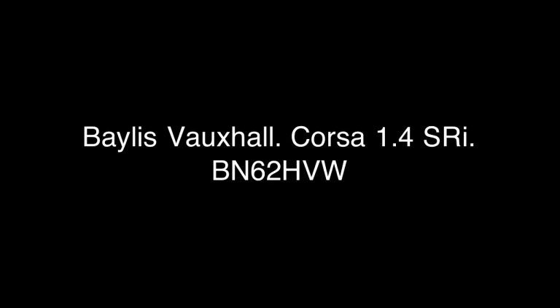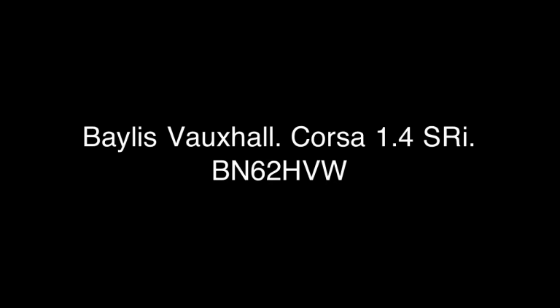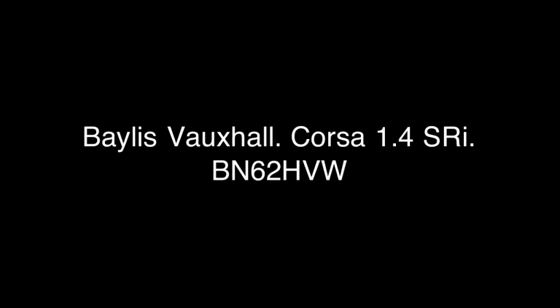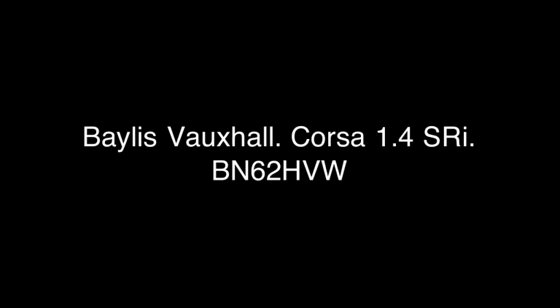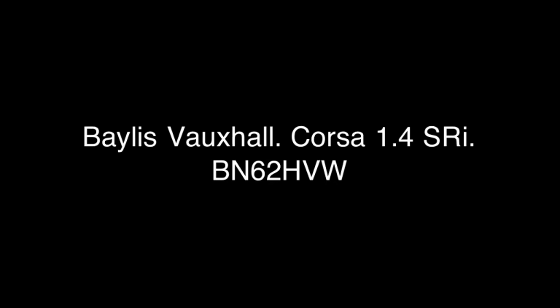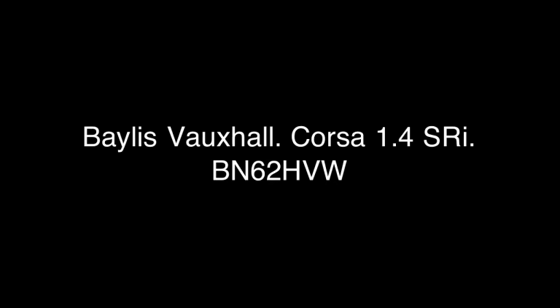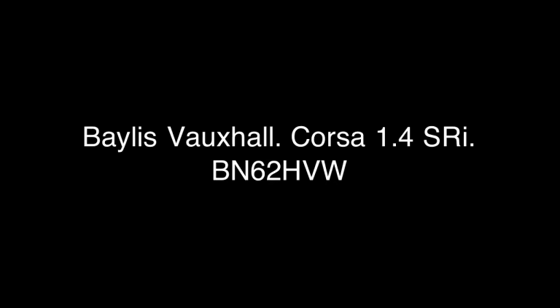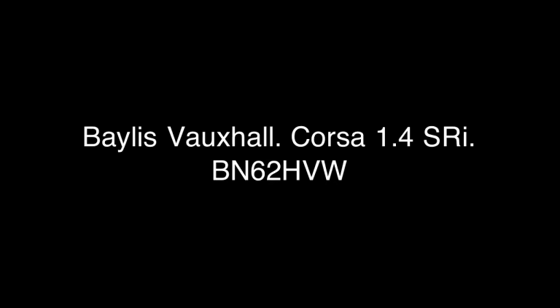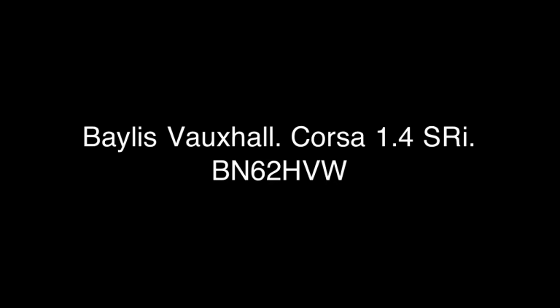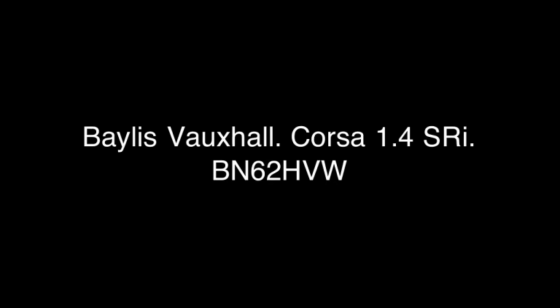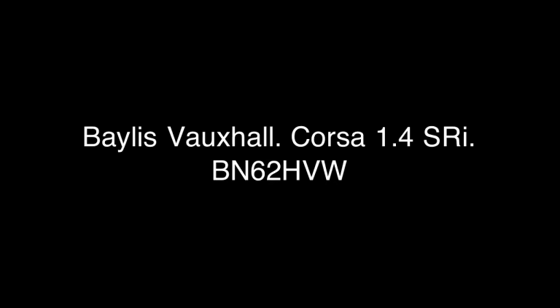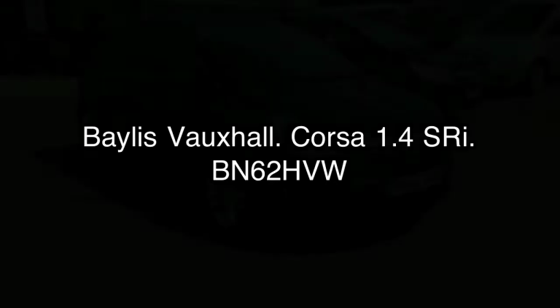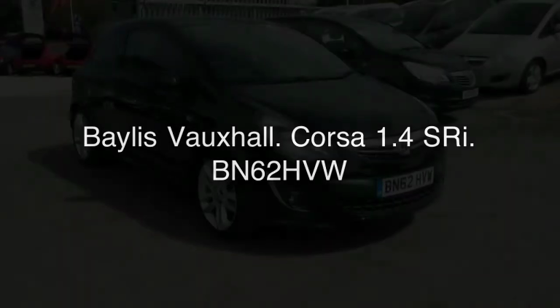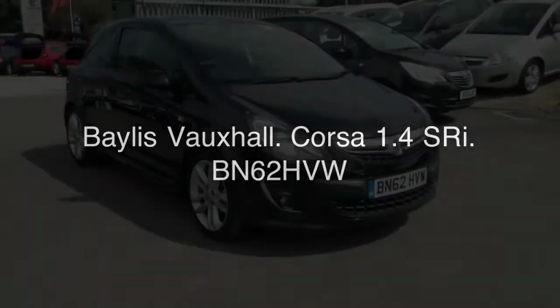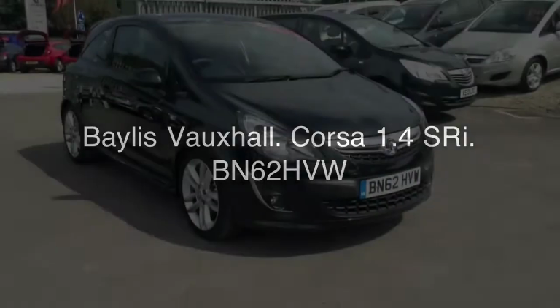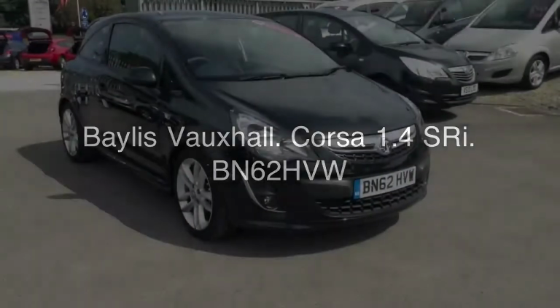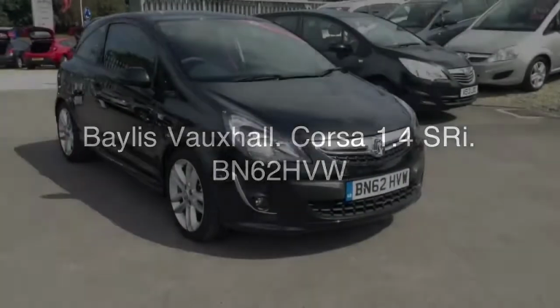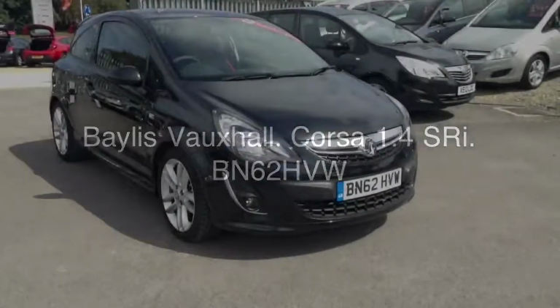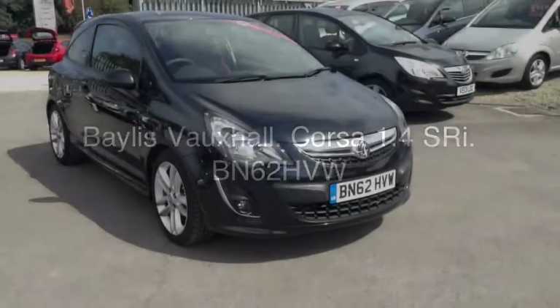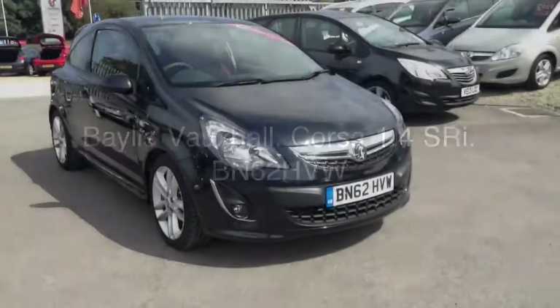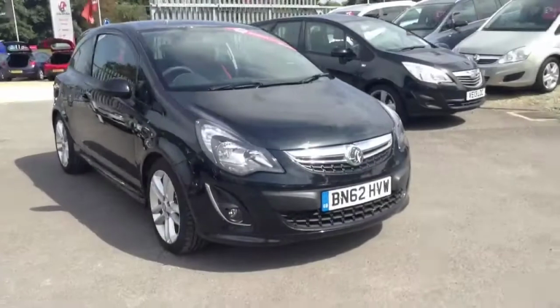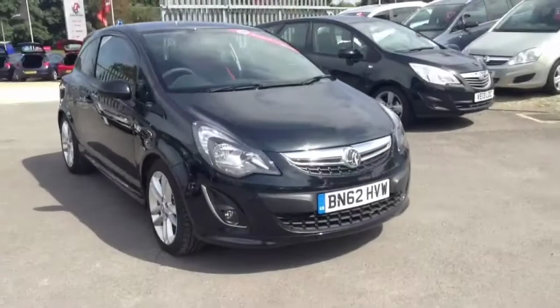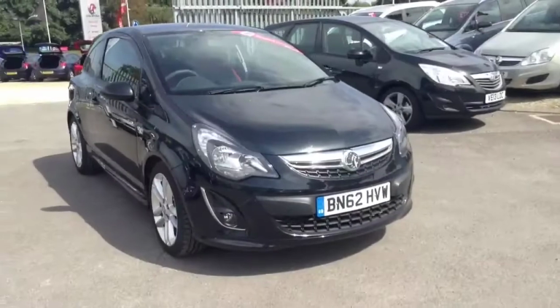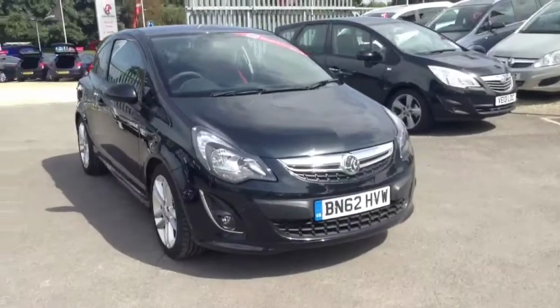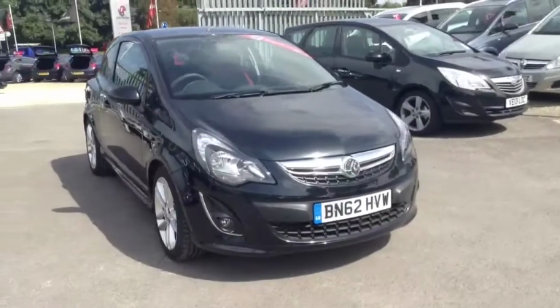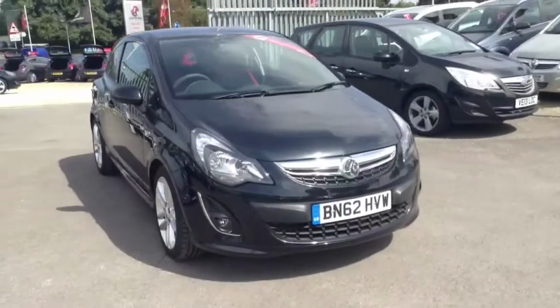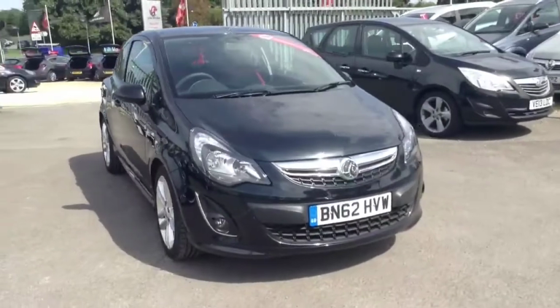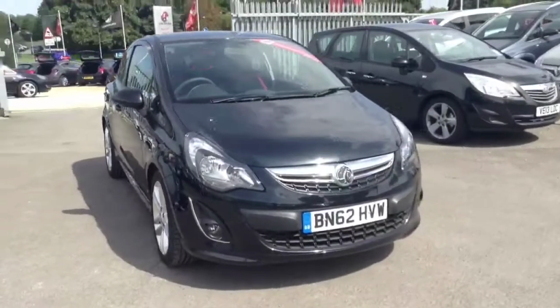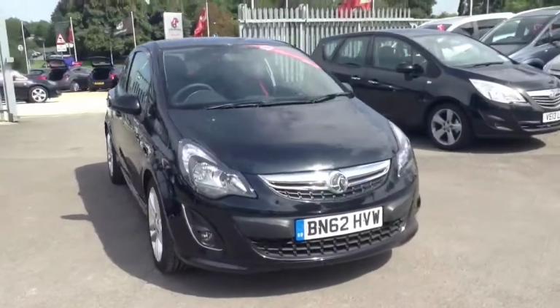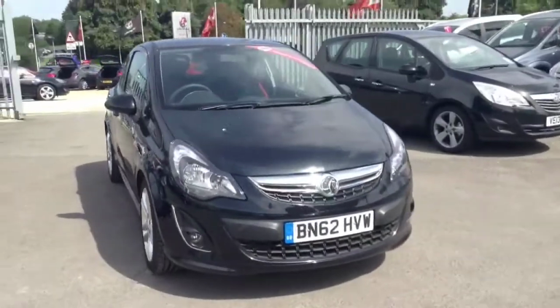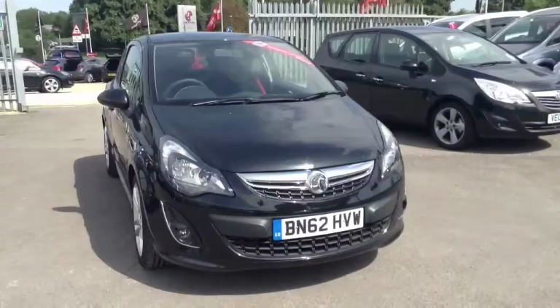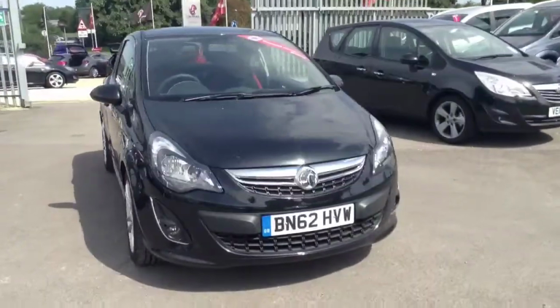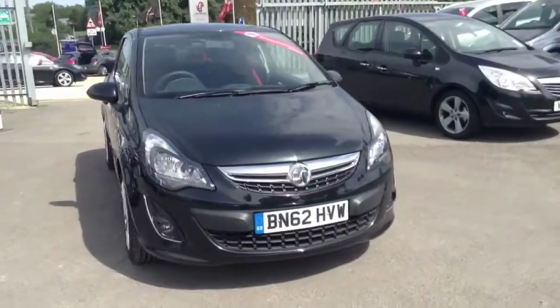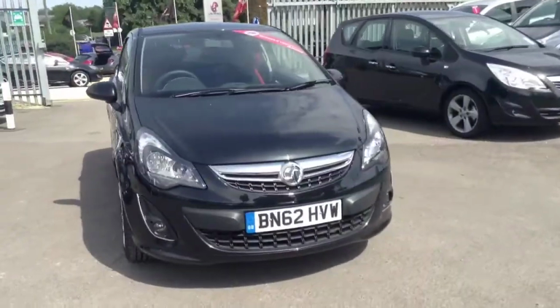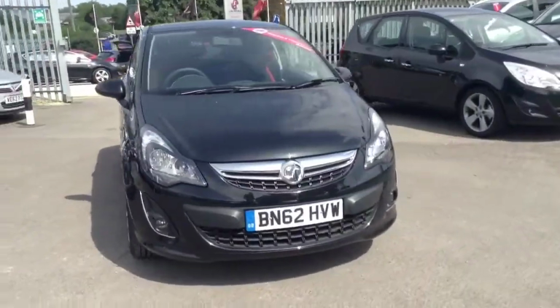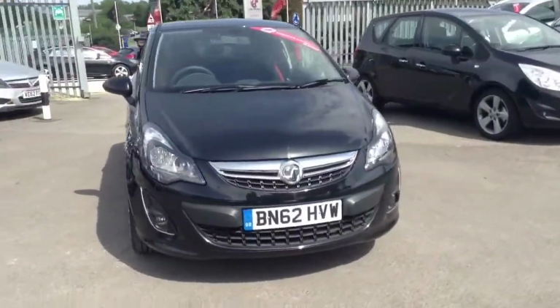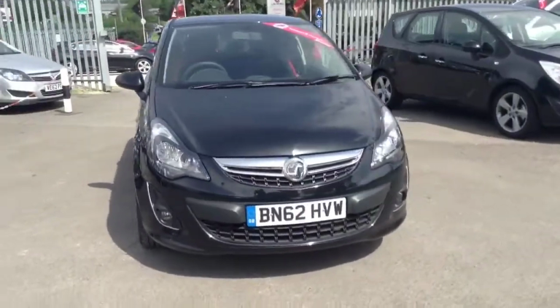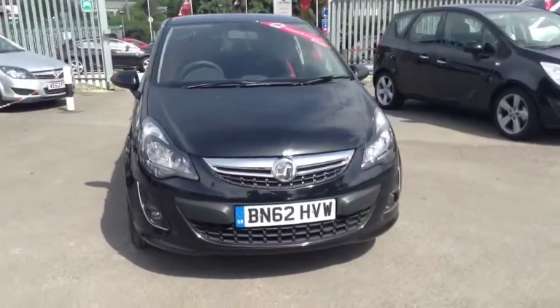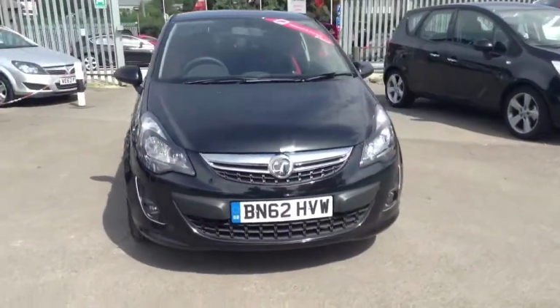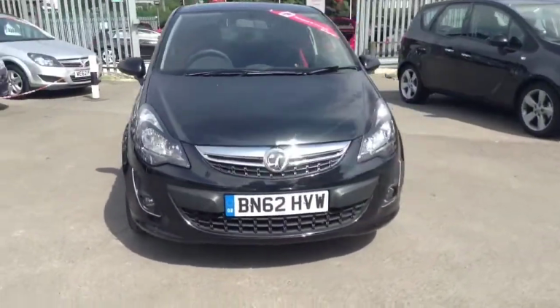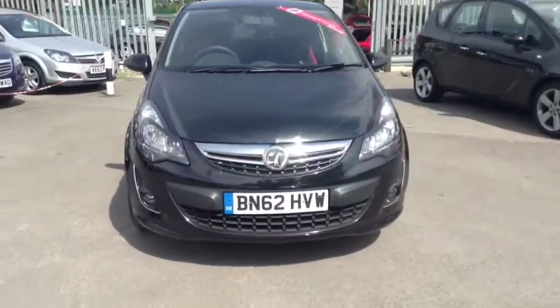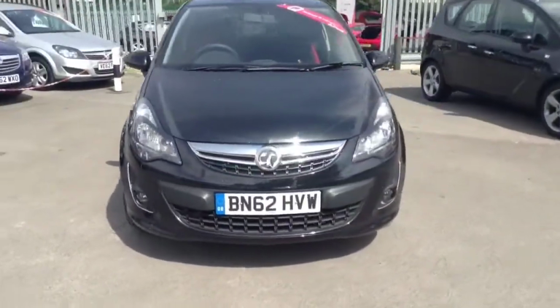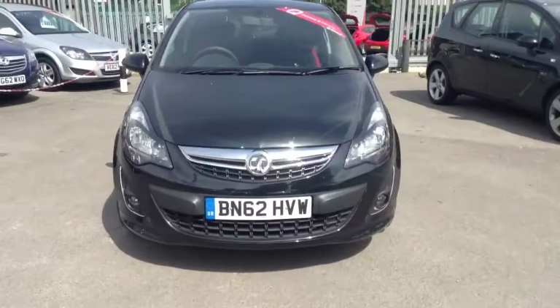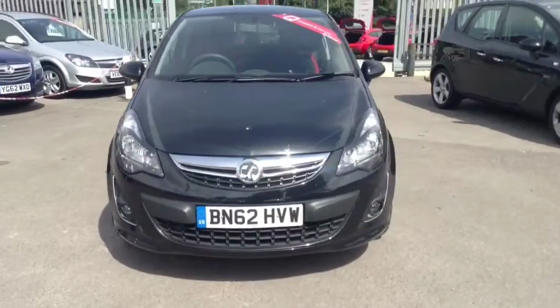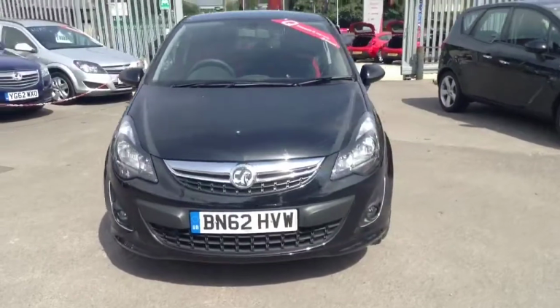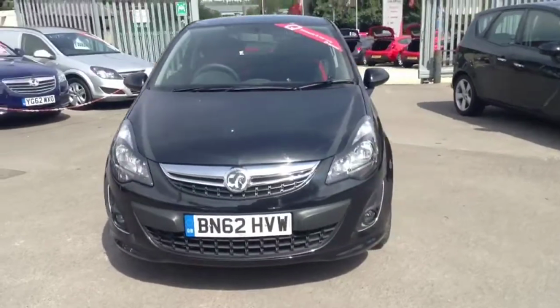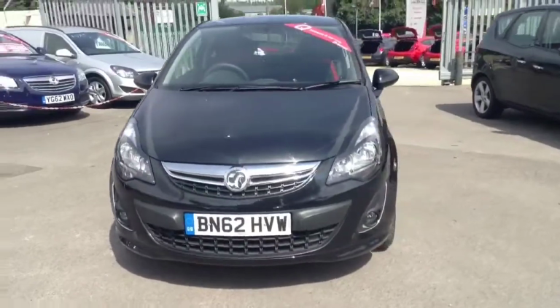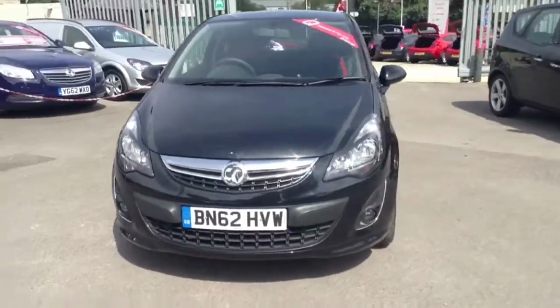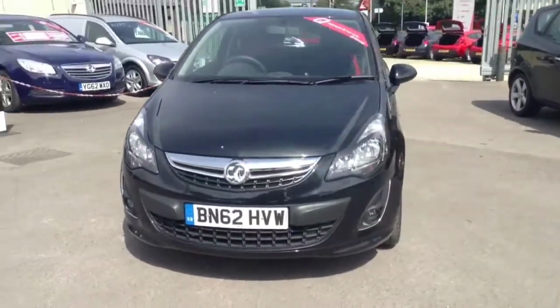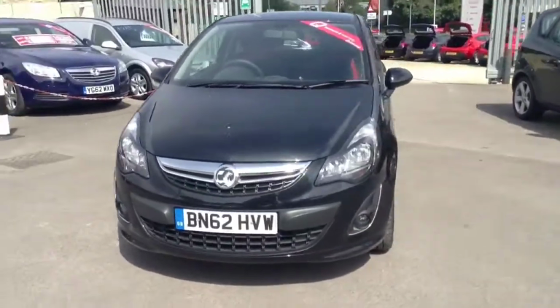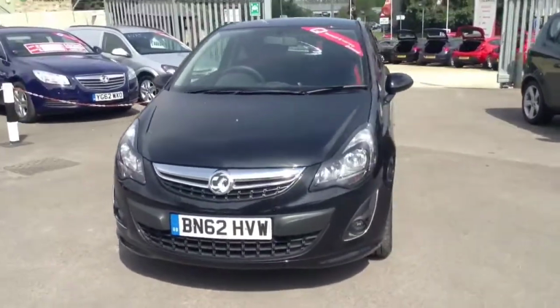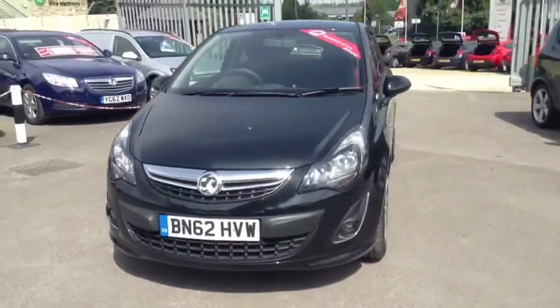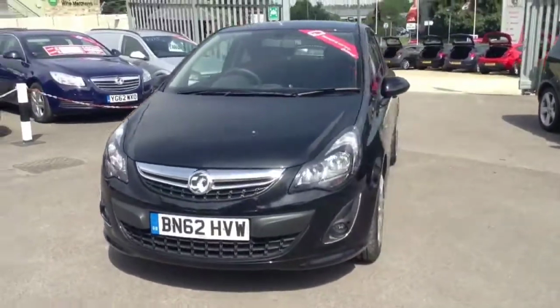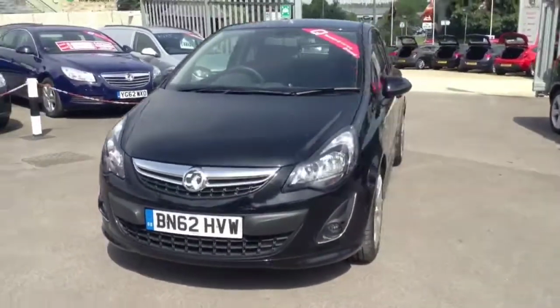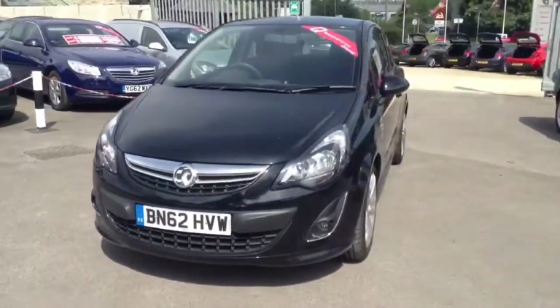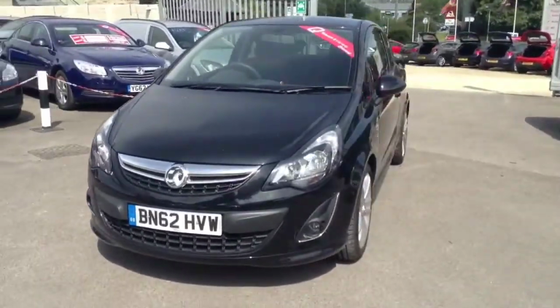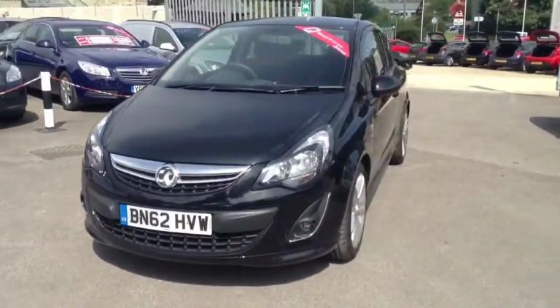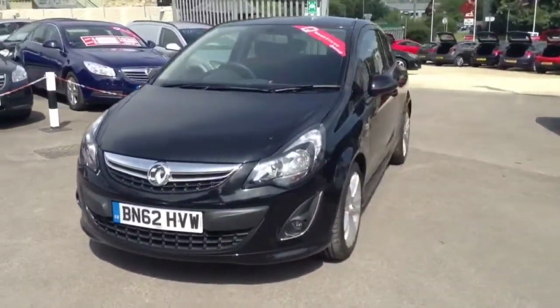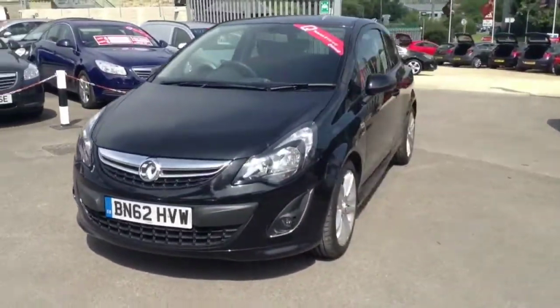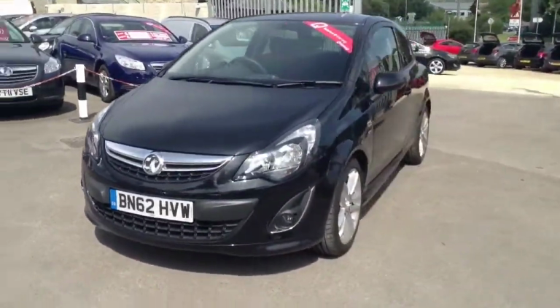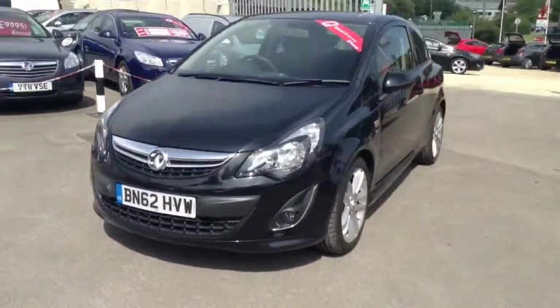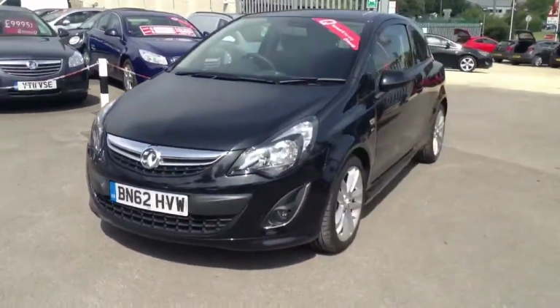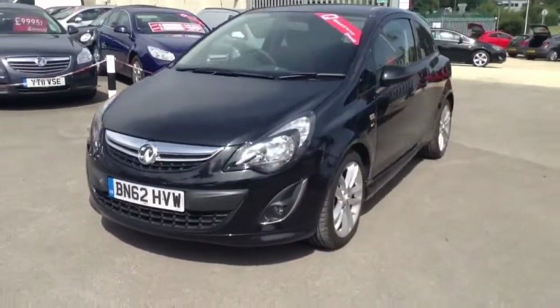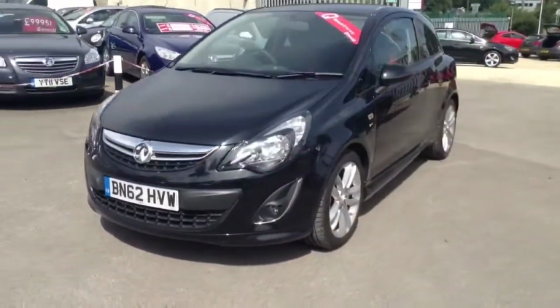Welcome to Vauxhall in Cirencester. Today you are viewing the Corsa 1.4 SRI 3-door finished in metallic black.